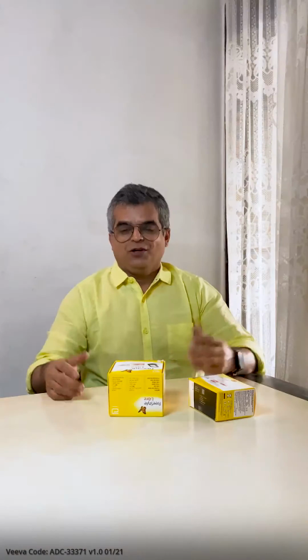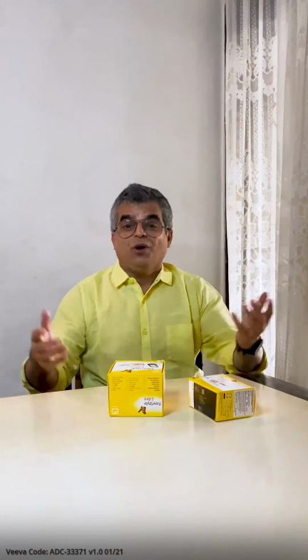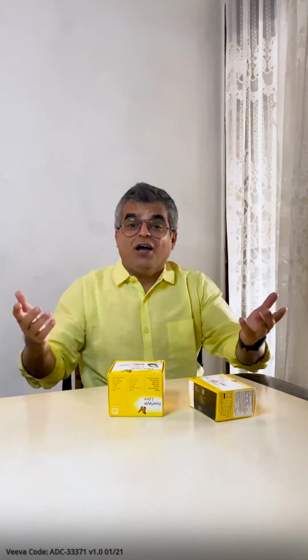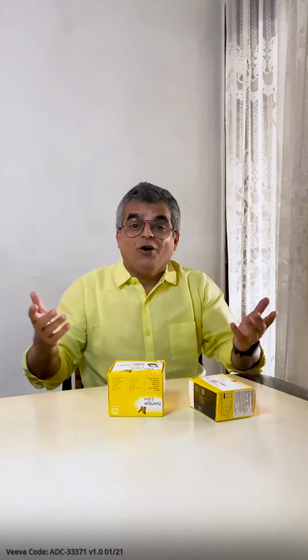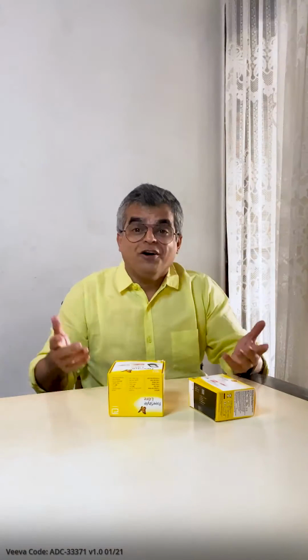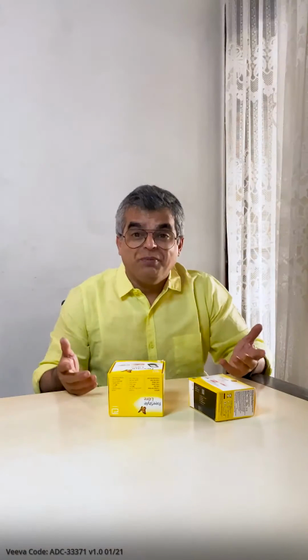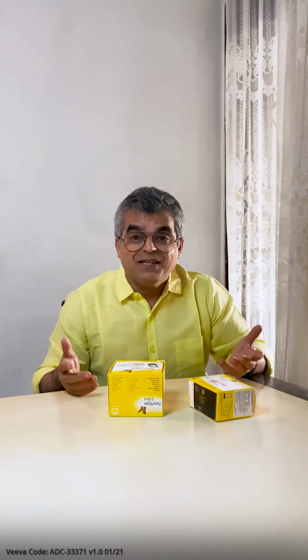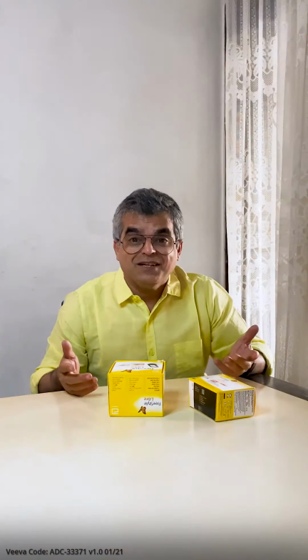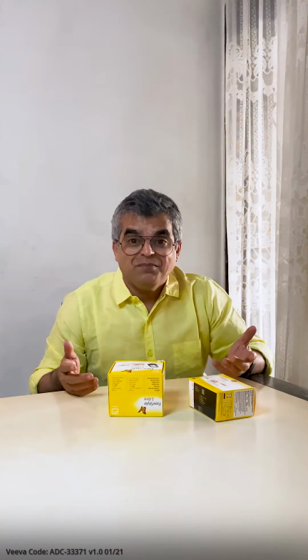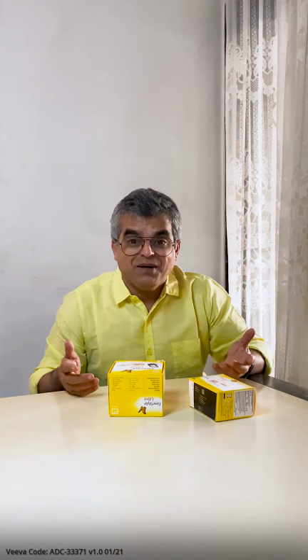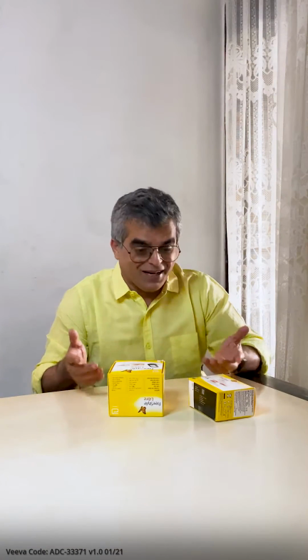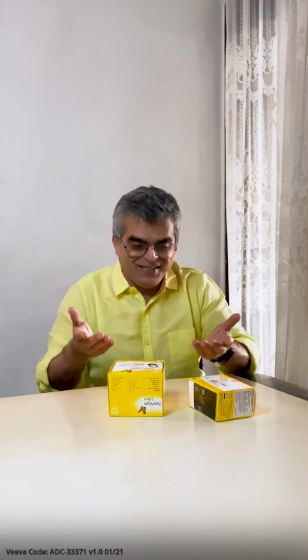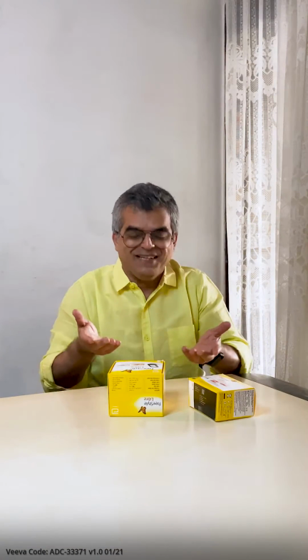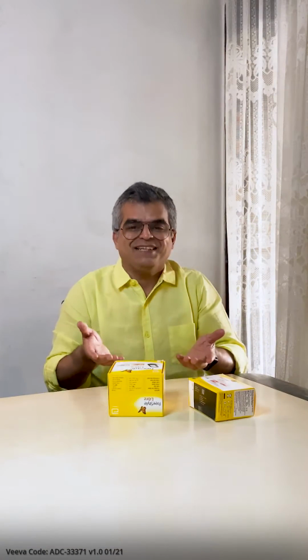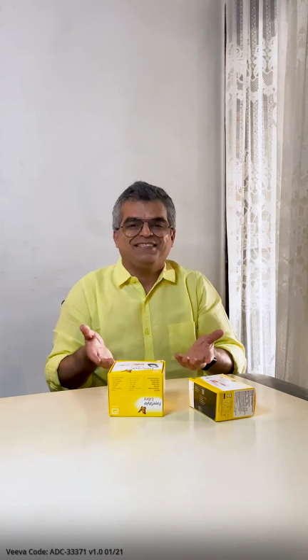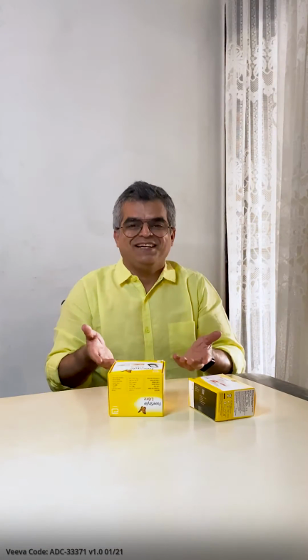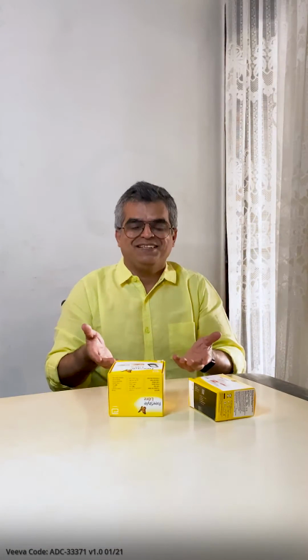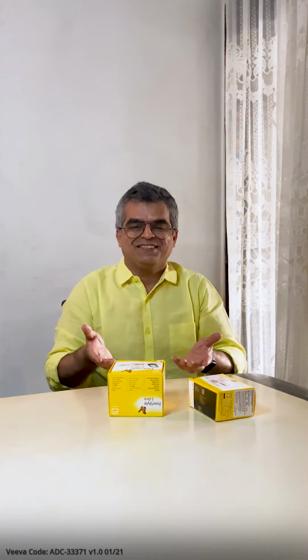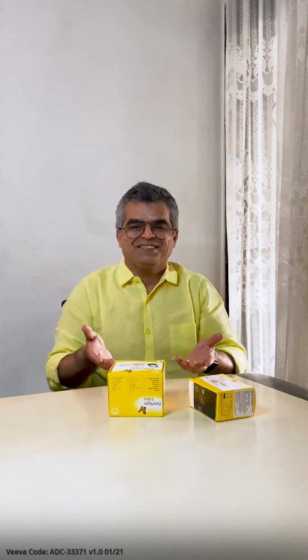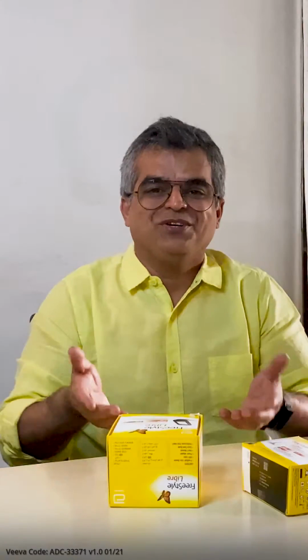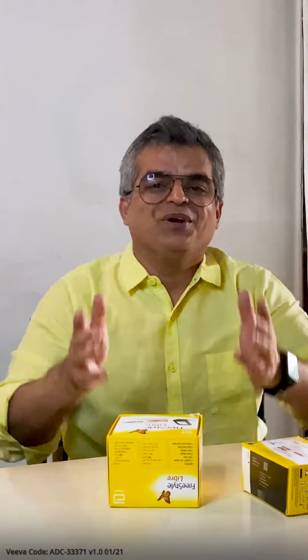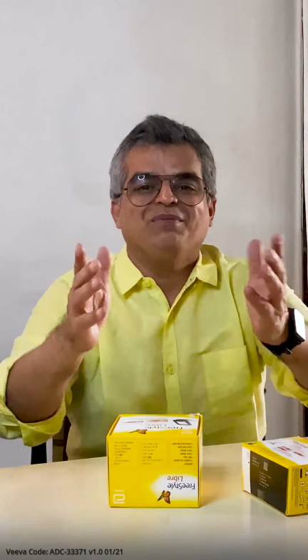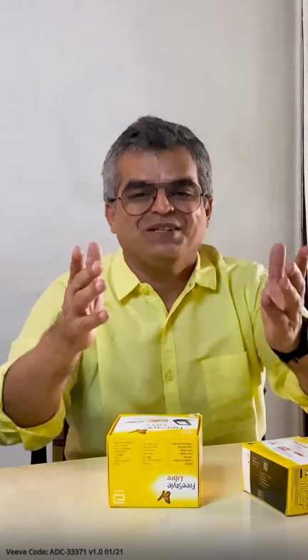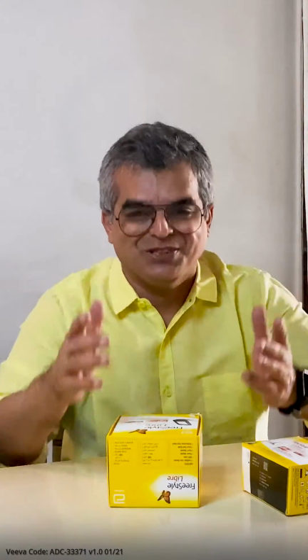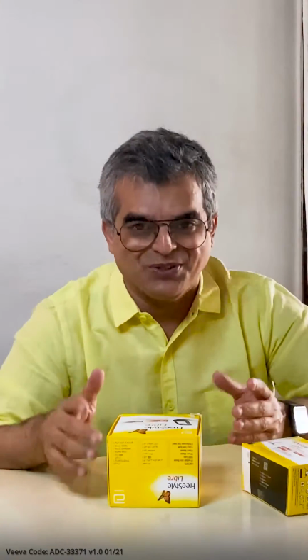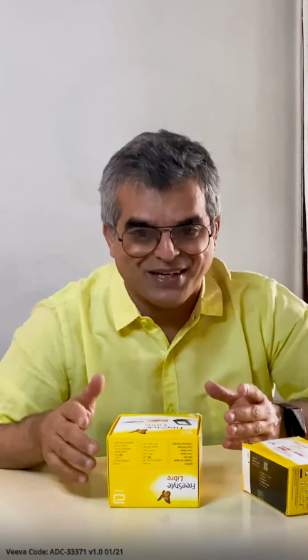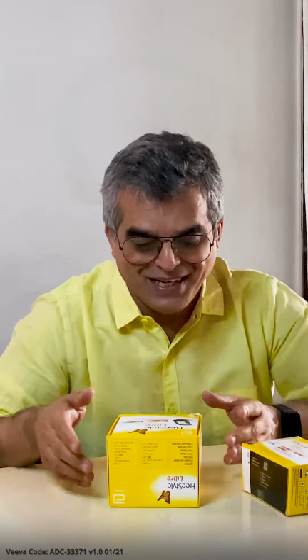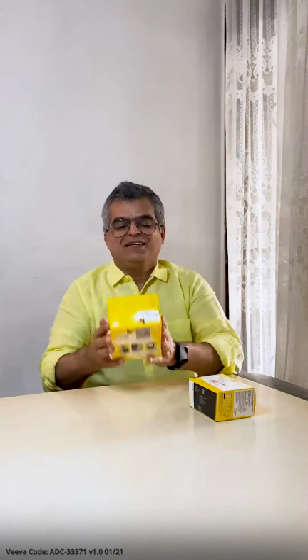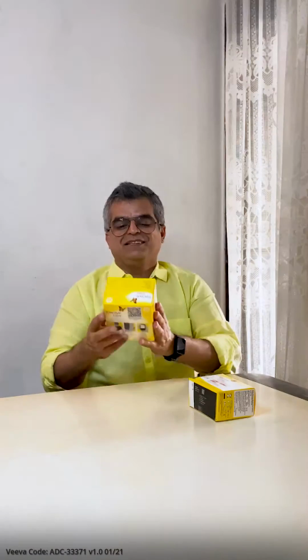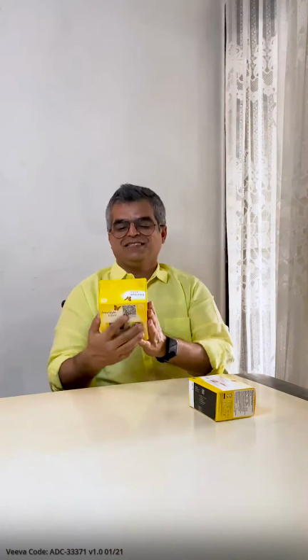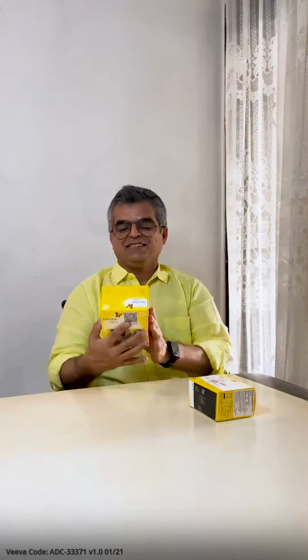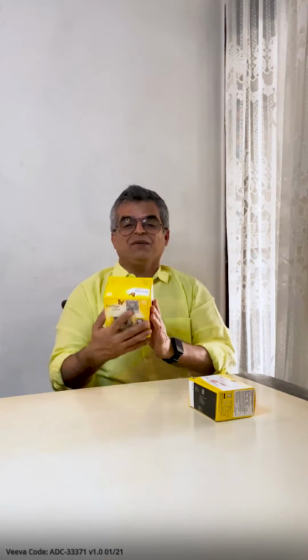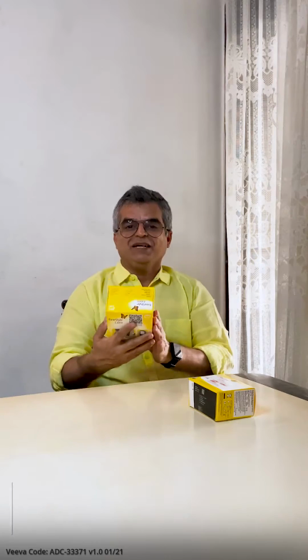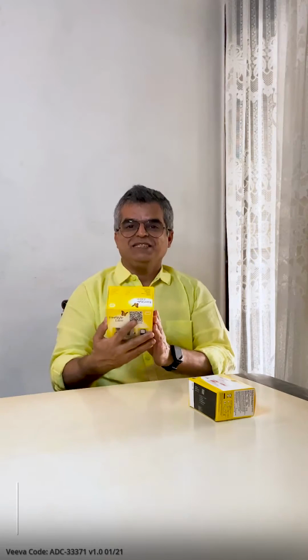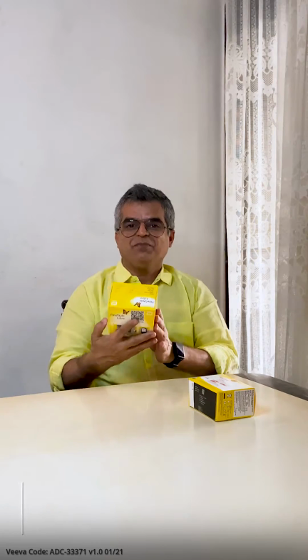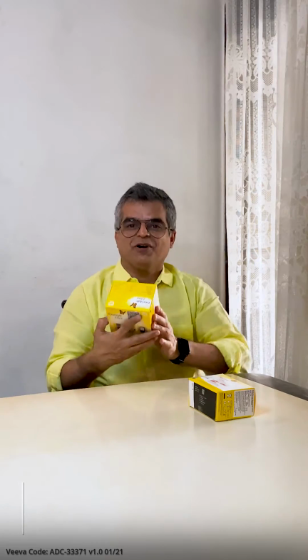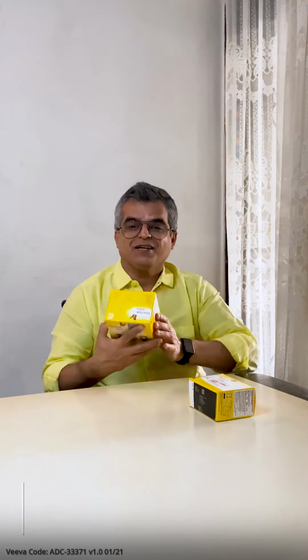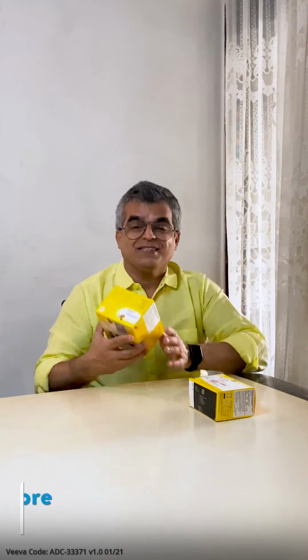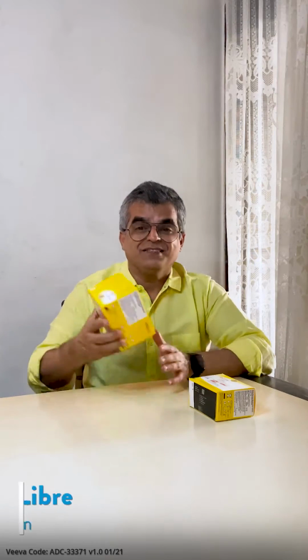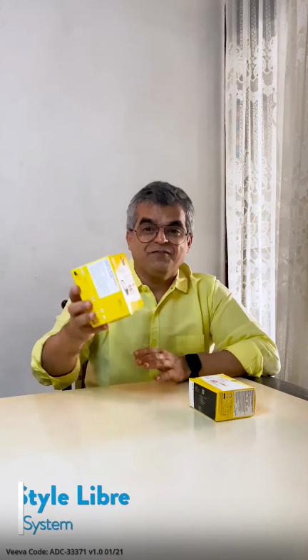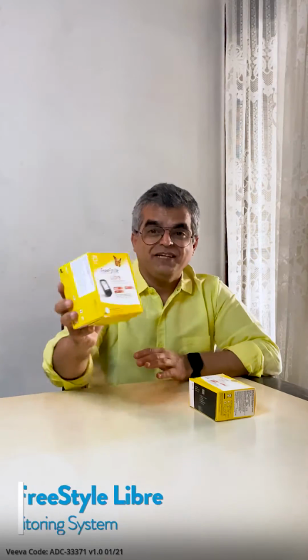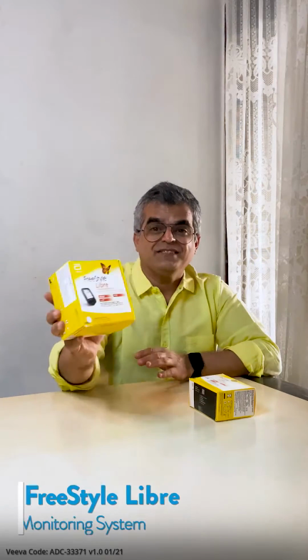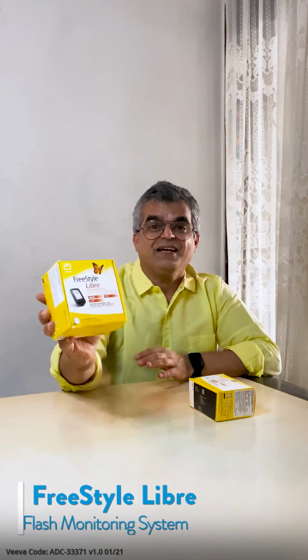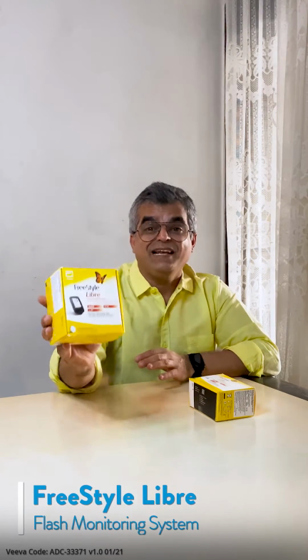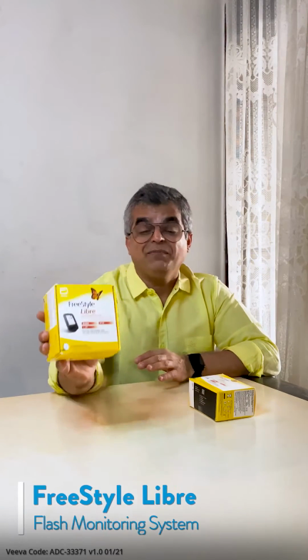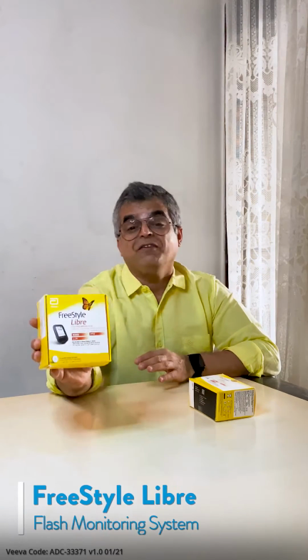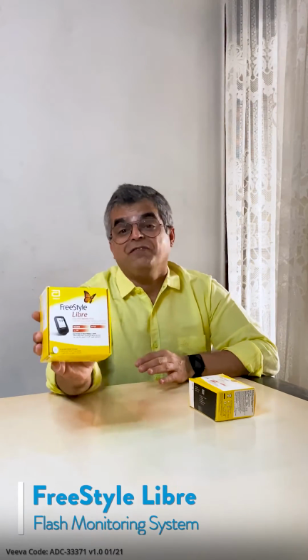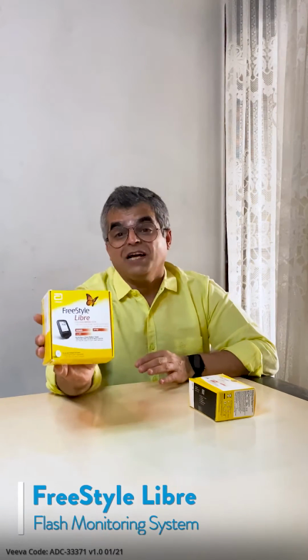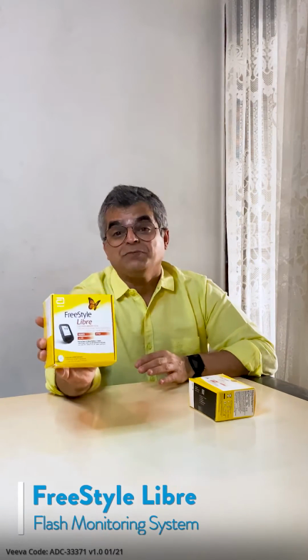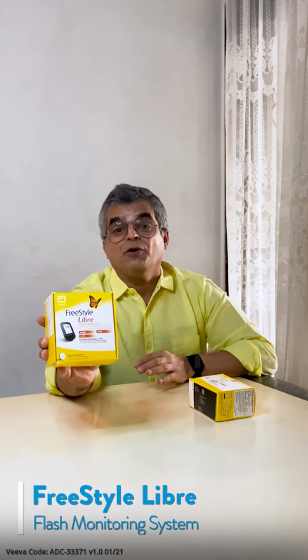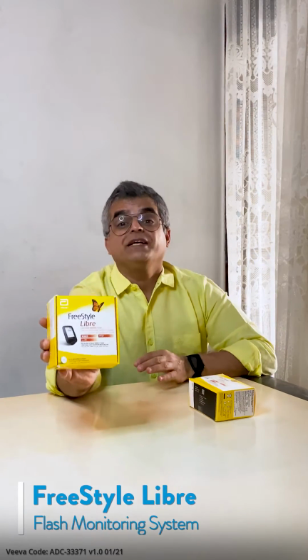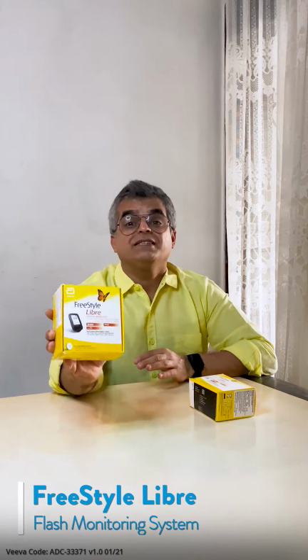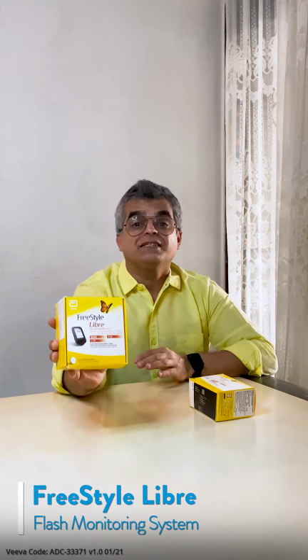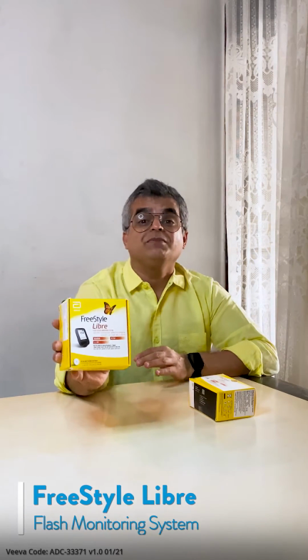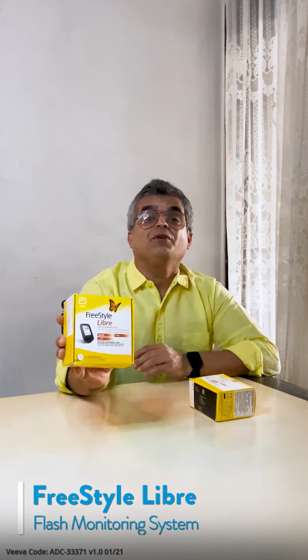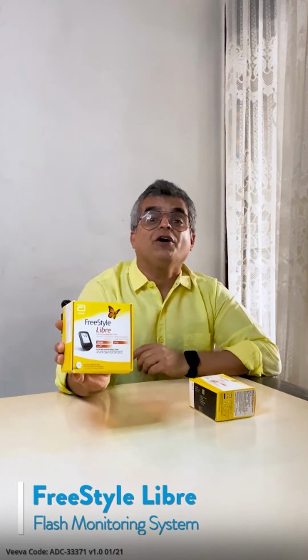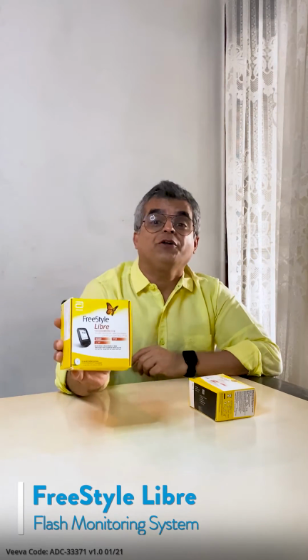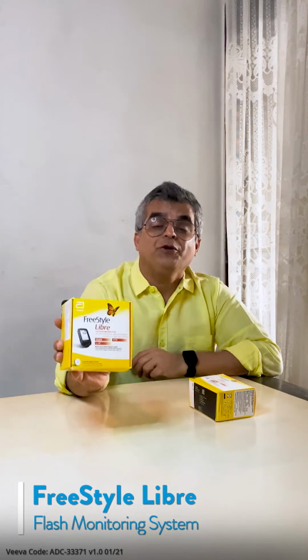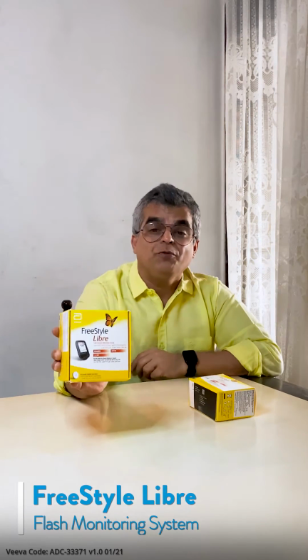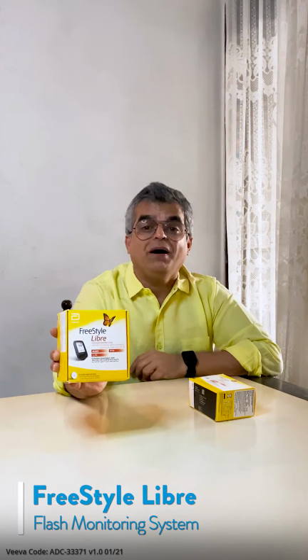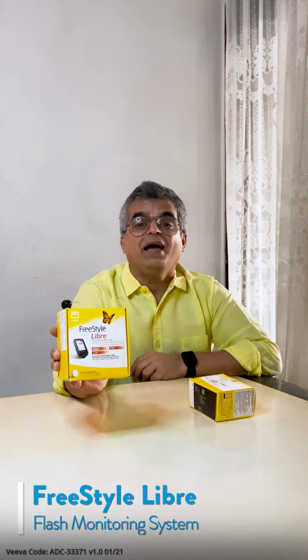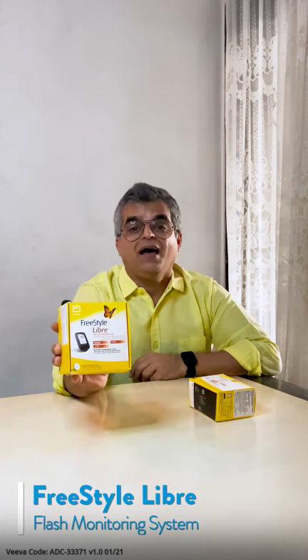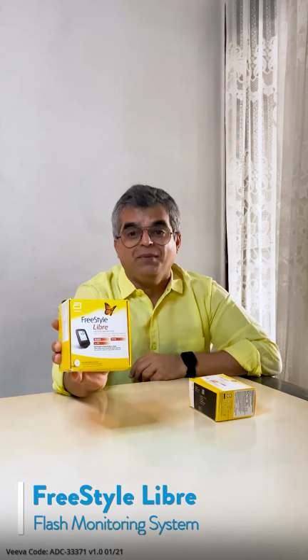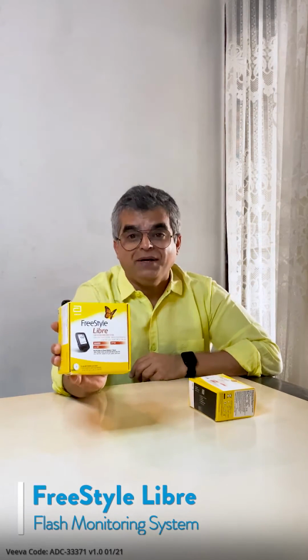I ordered pizza but I think they sent this — no, I'm just joking. This is an amazing product. This is the Freestyle Libre Flash Body System, brought to you by Abbott.